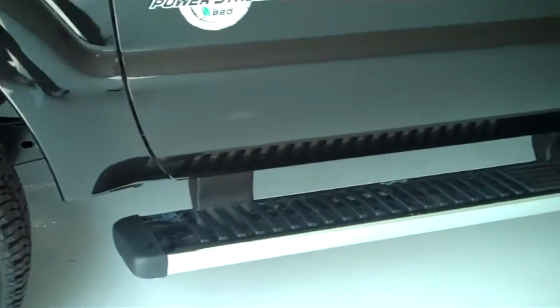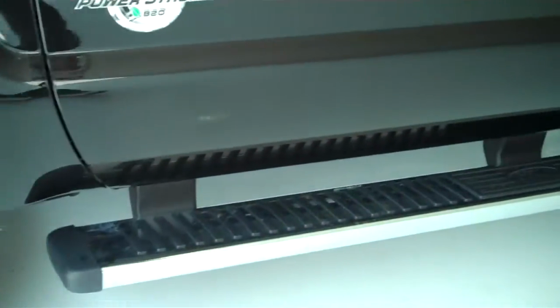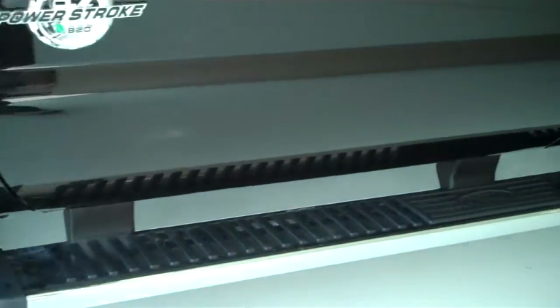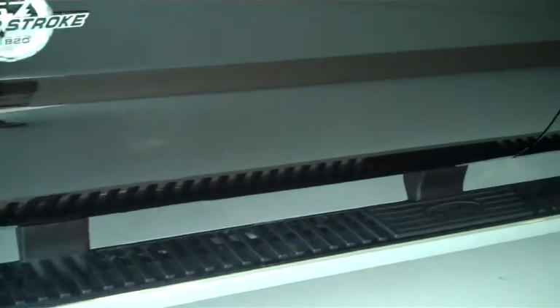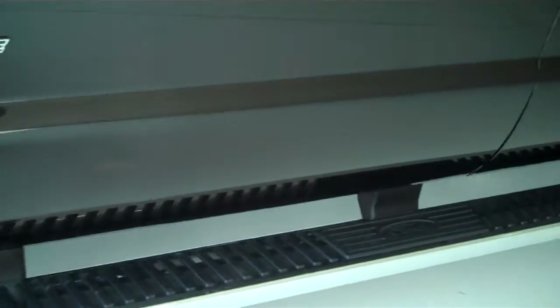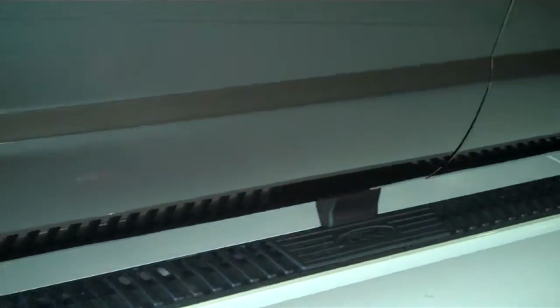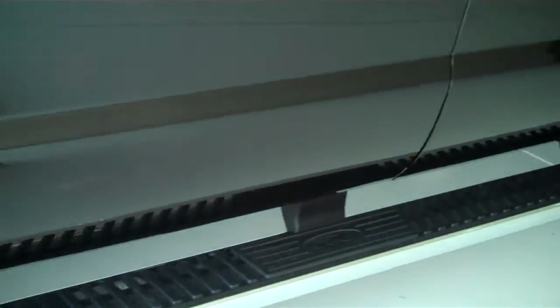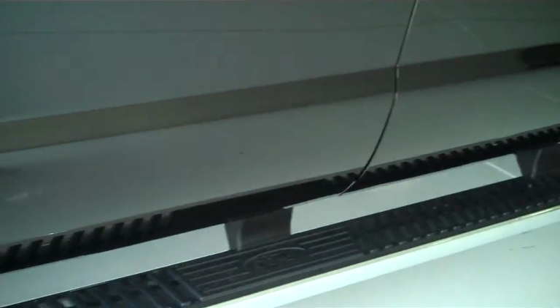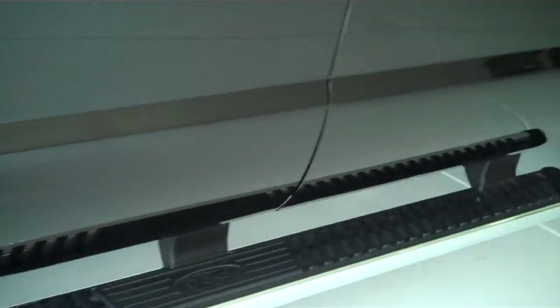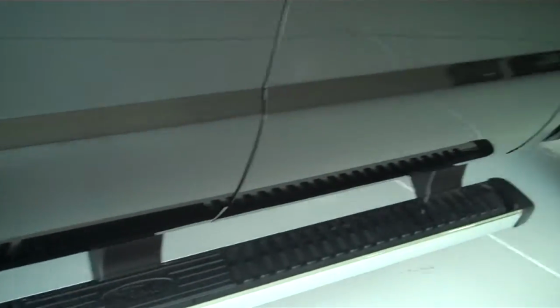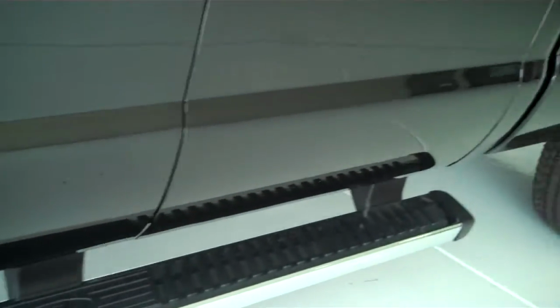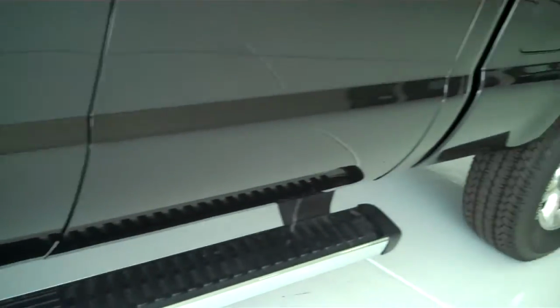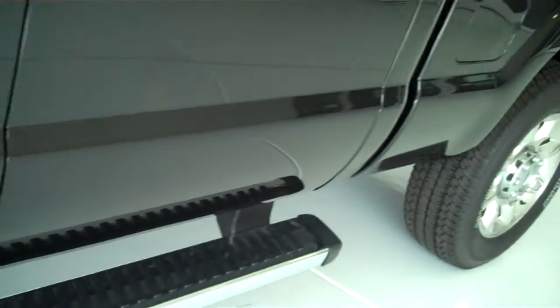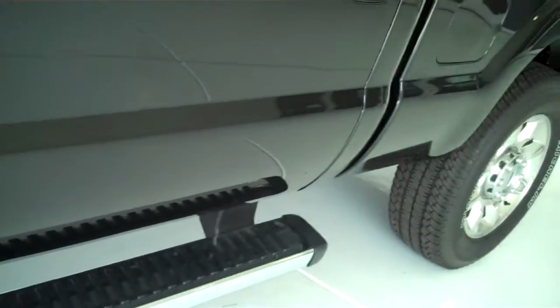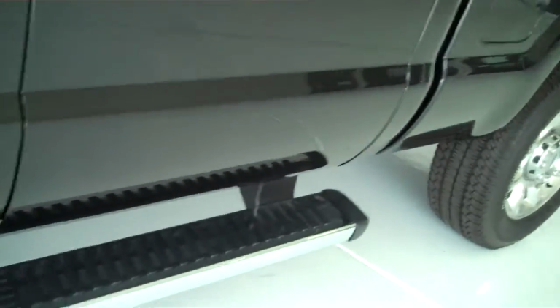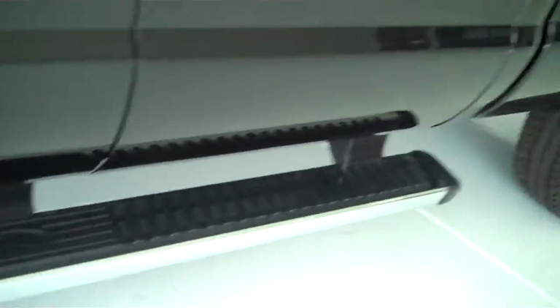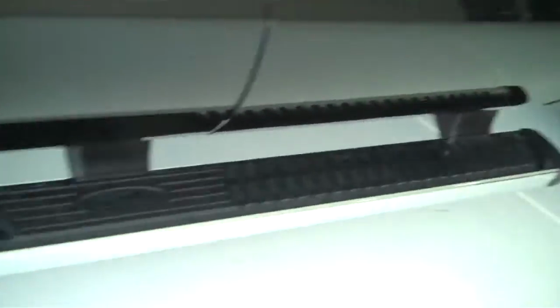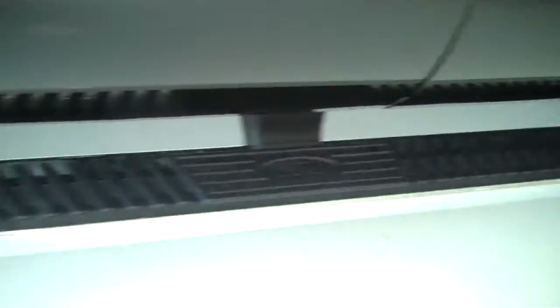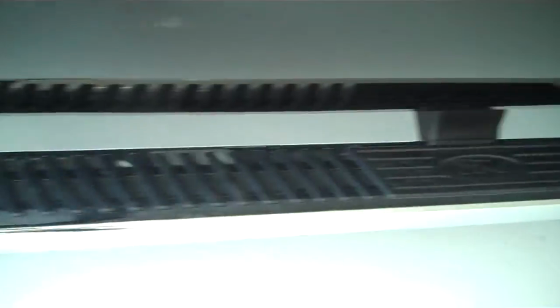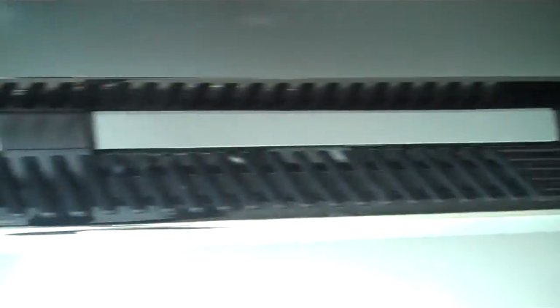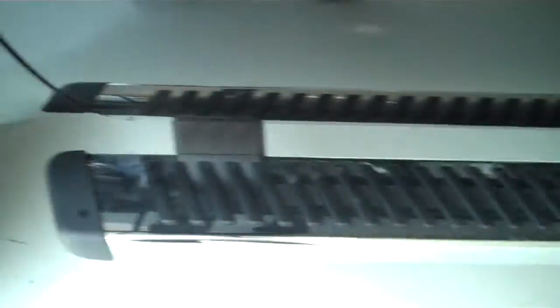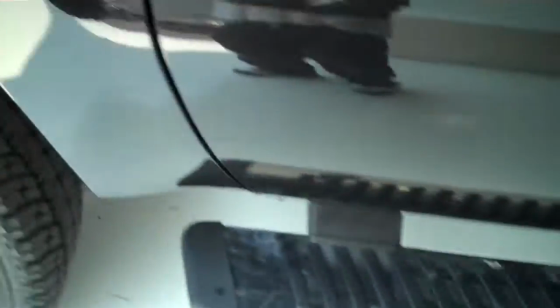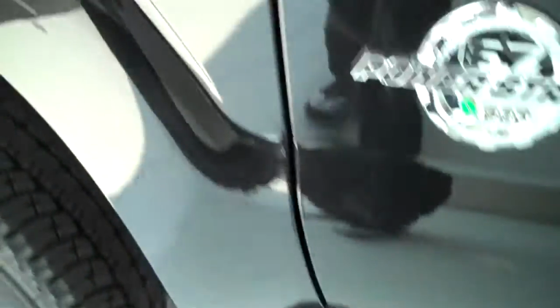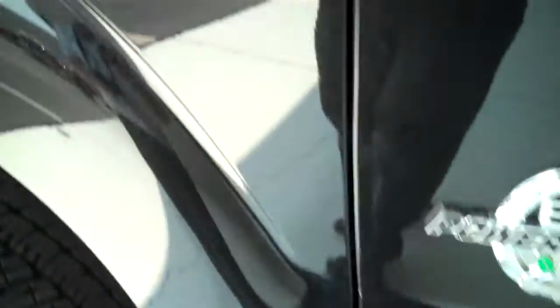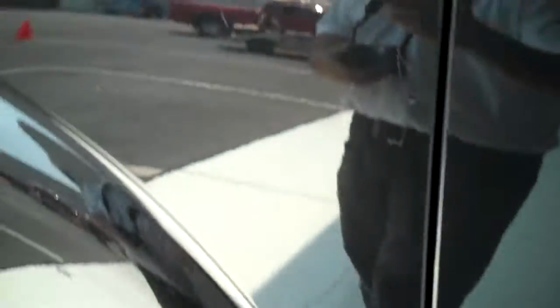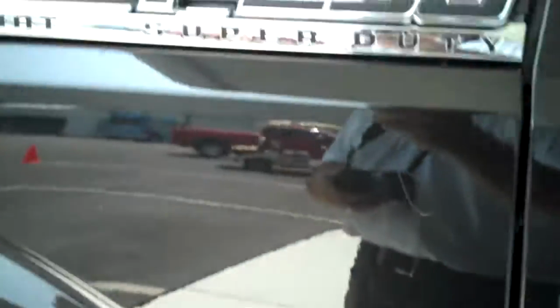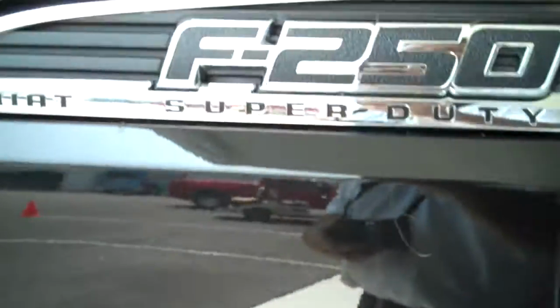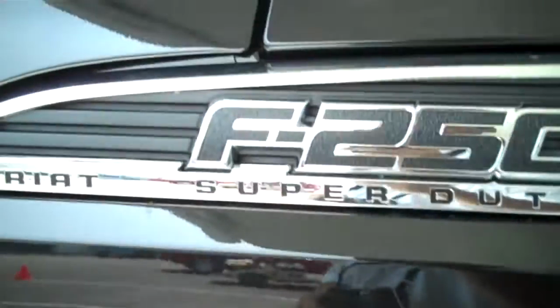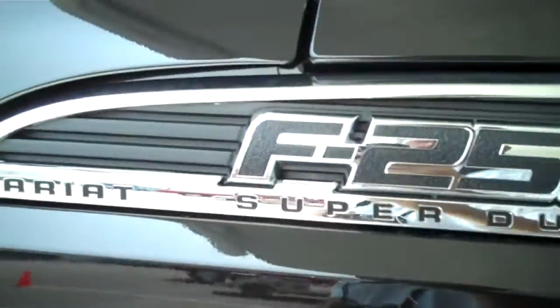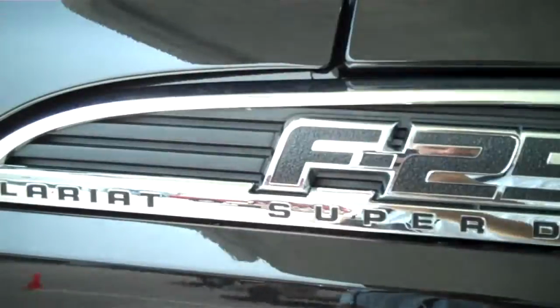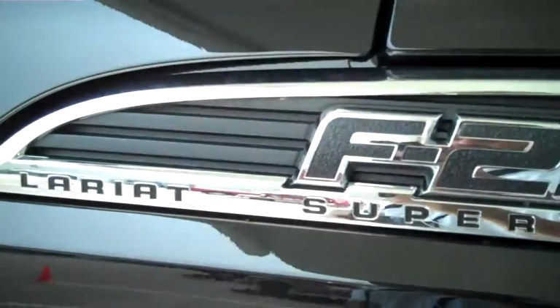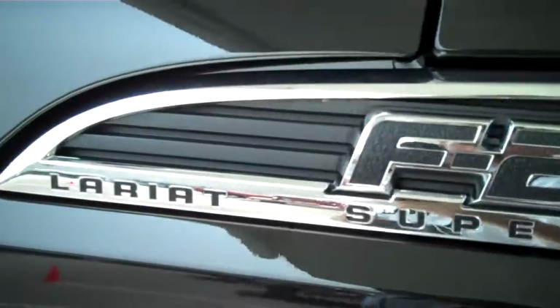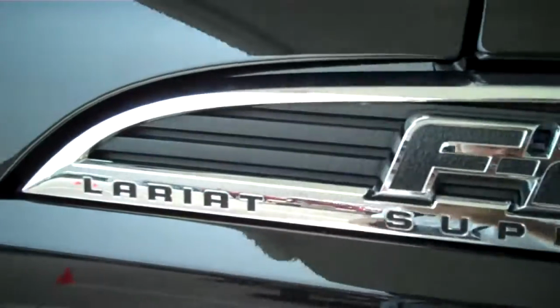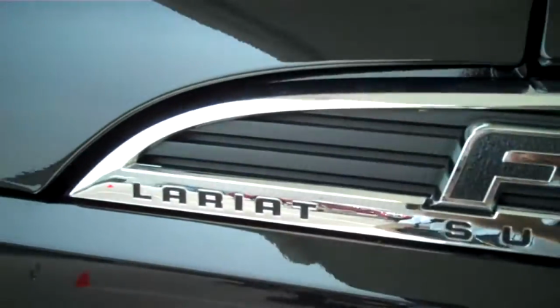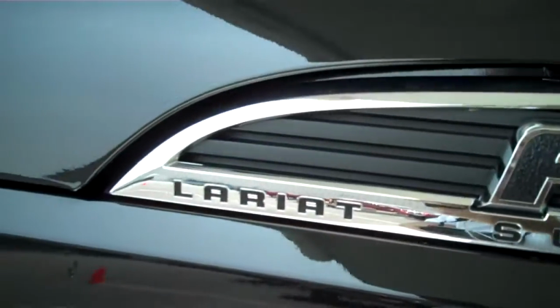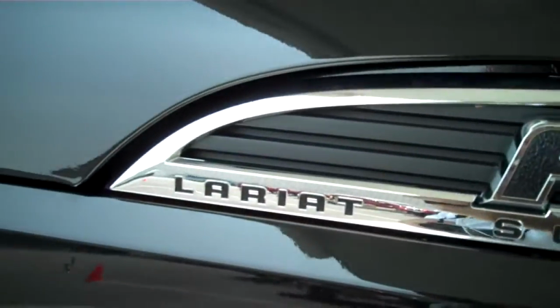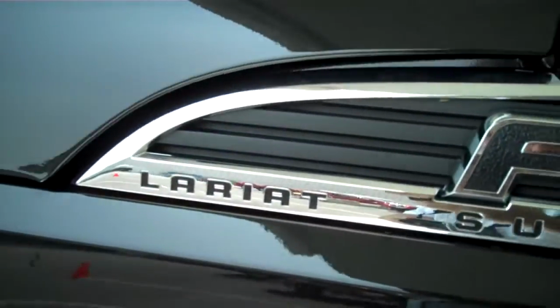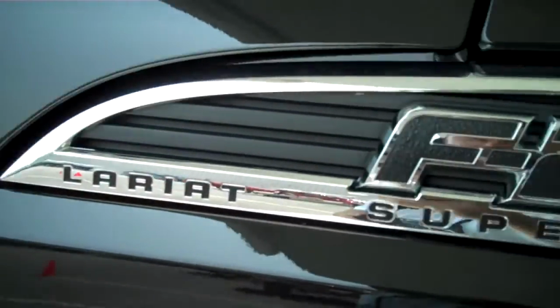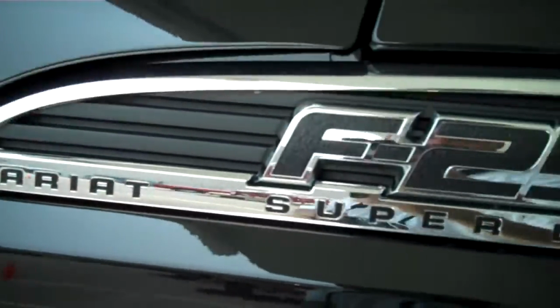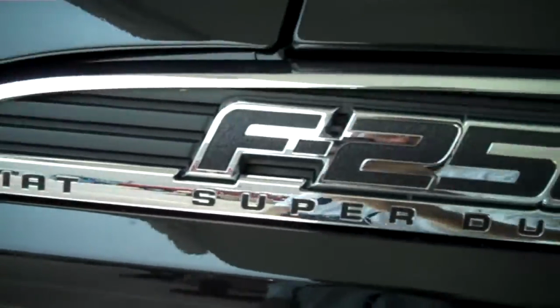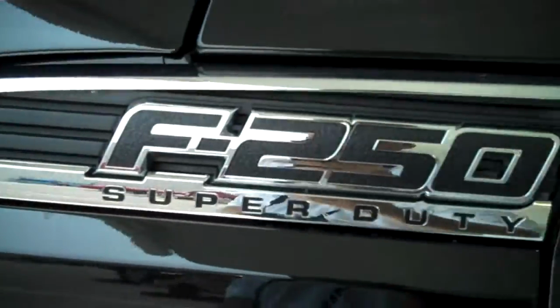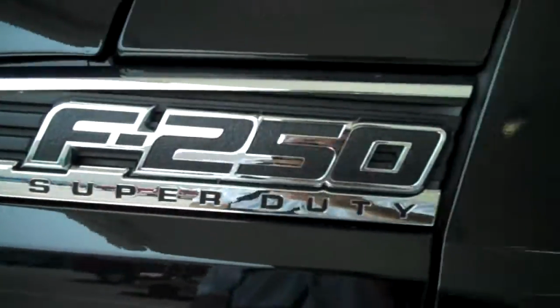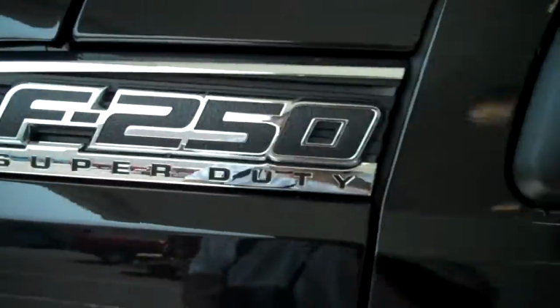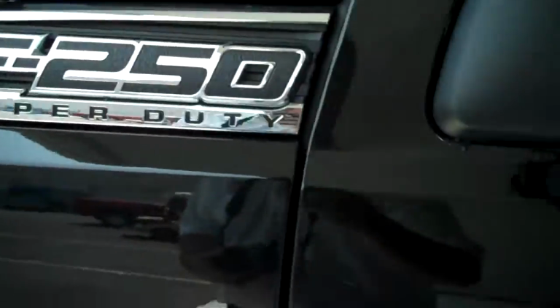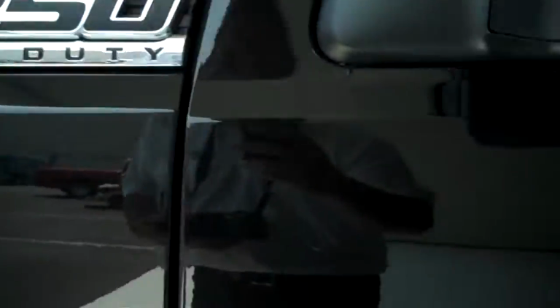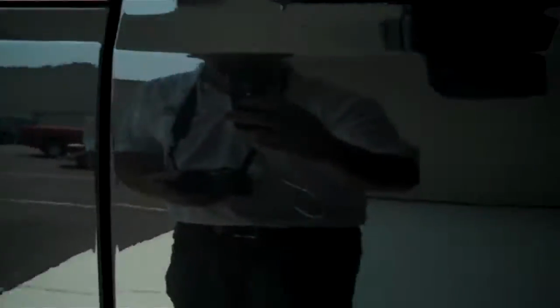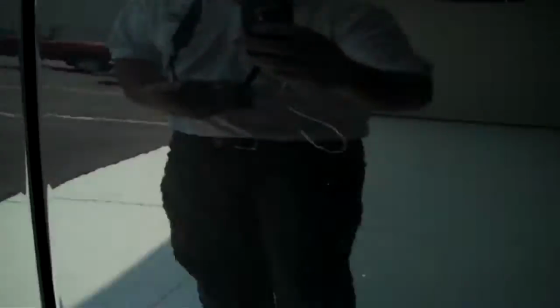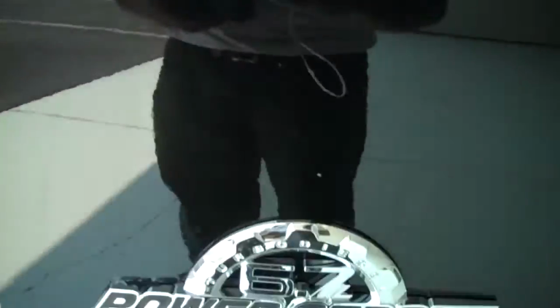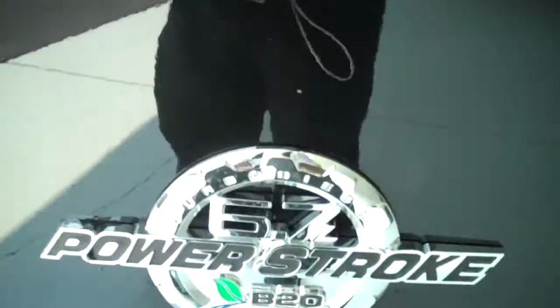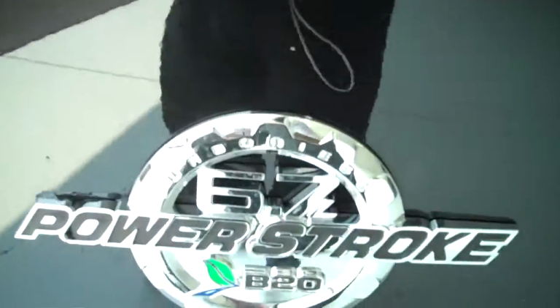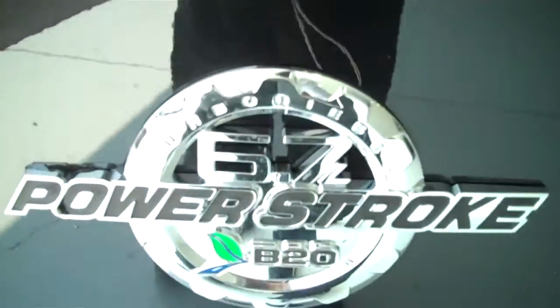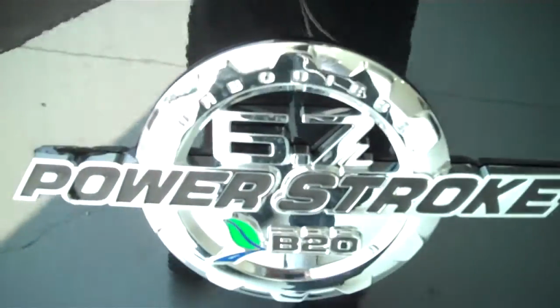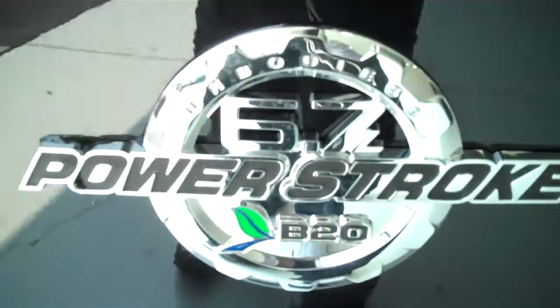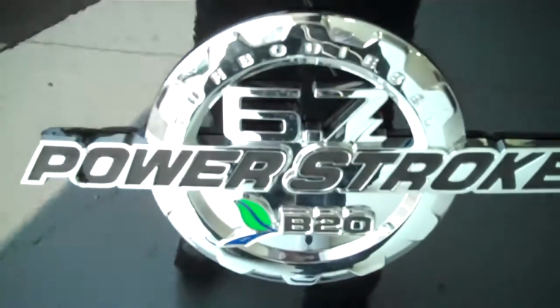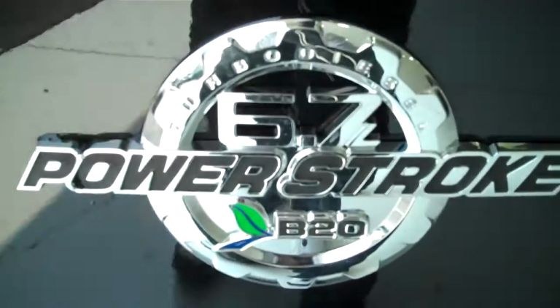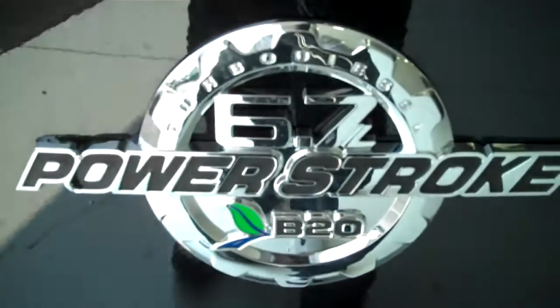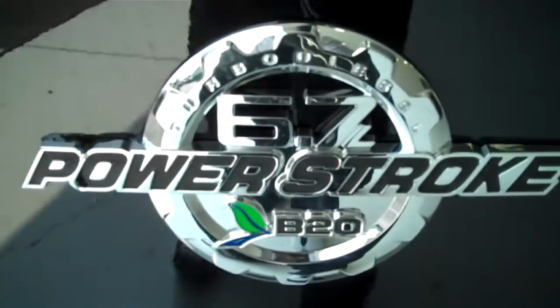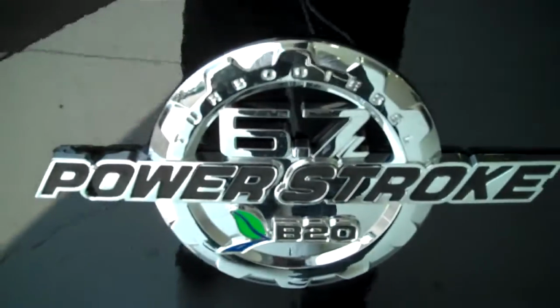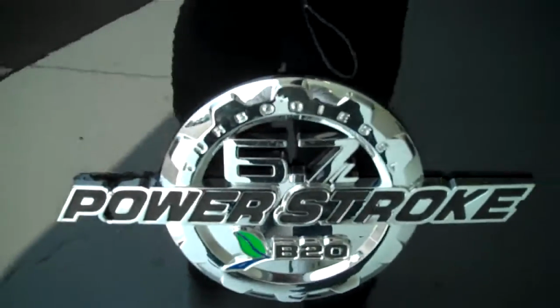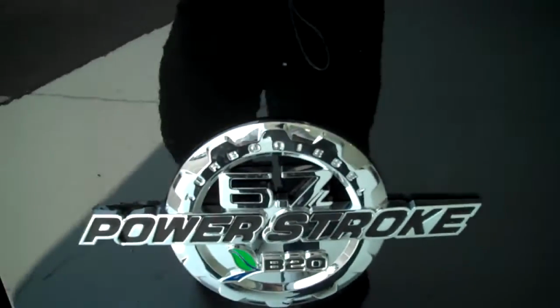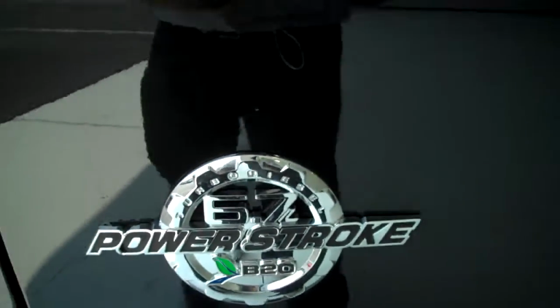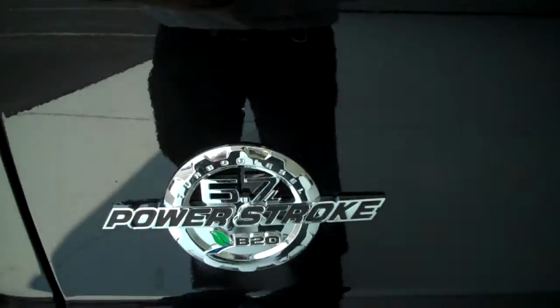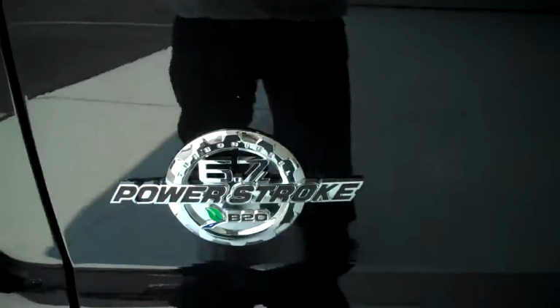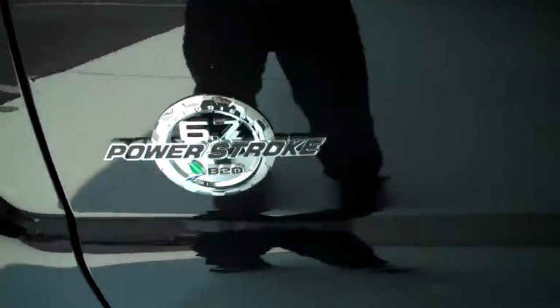It does have the running boards. It is a Lariat. It does have the 6.7 Power Stroke engine.